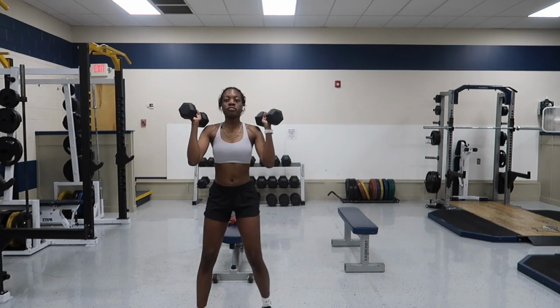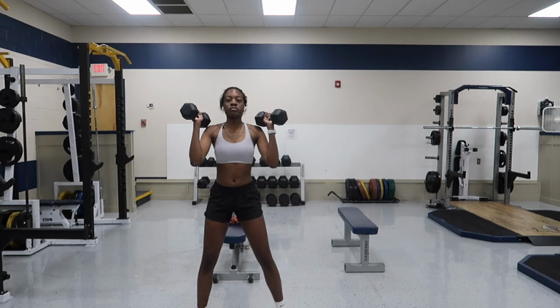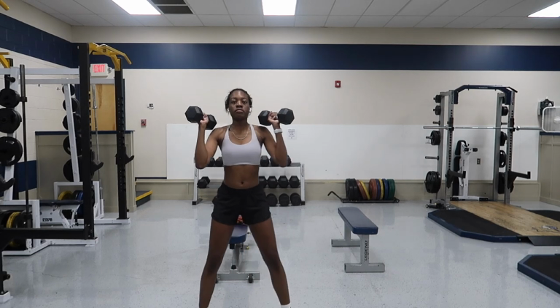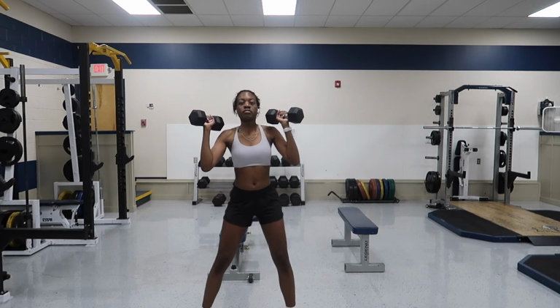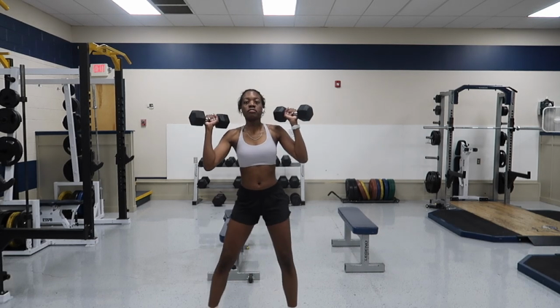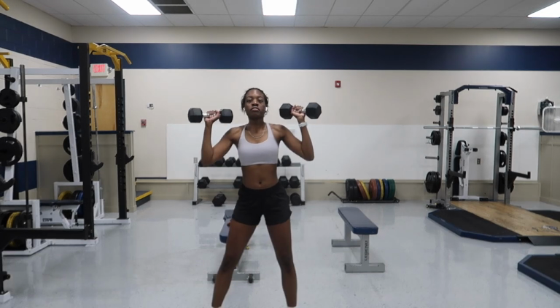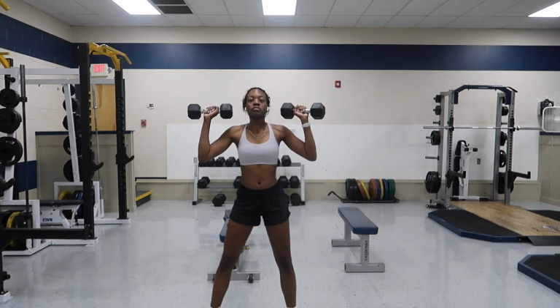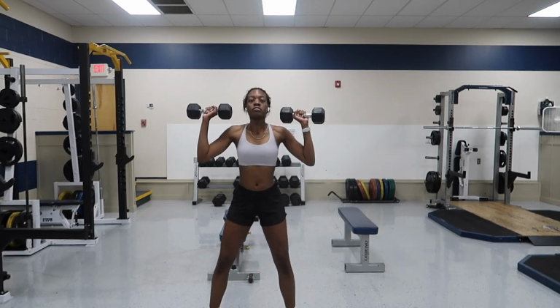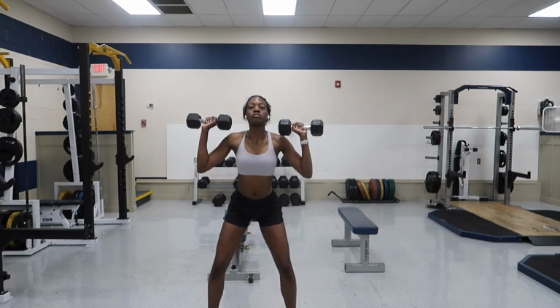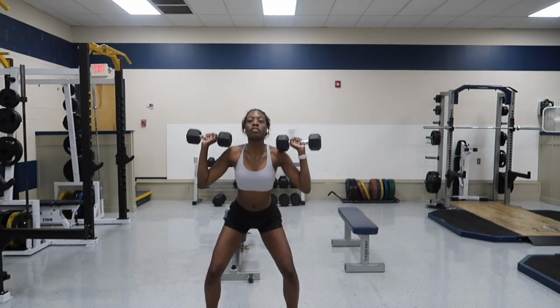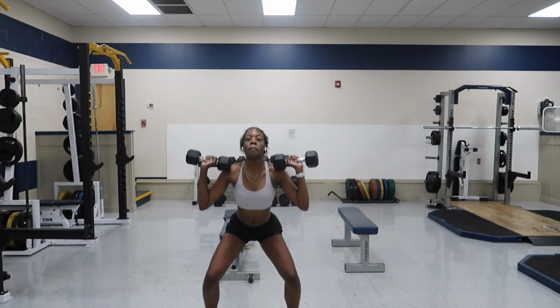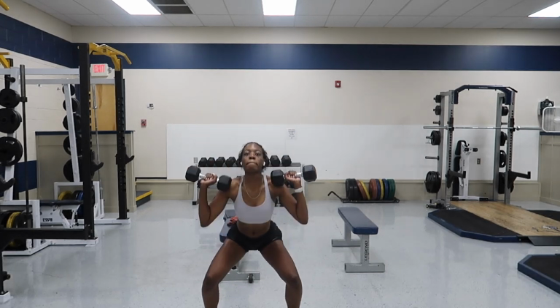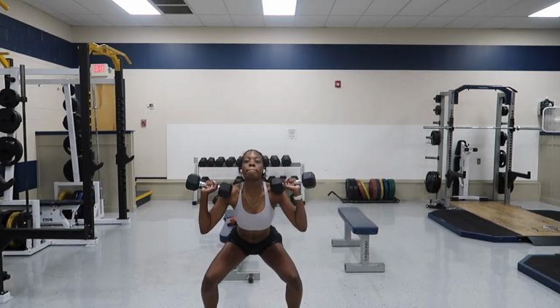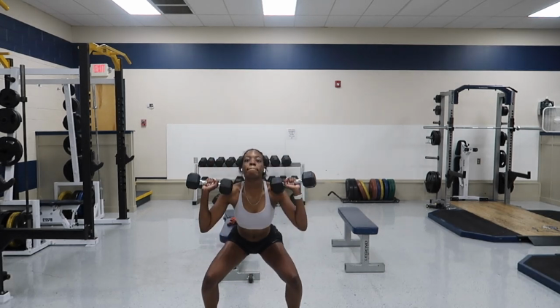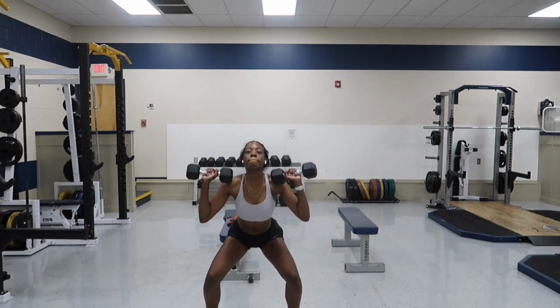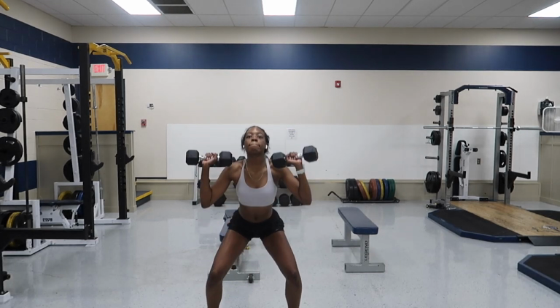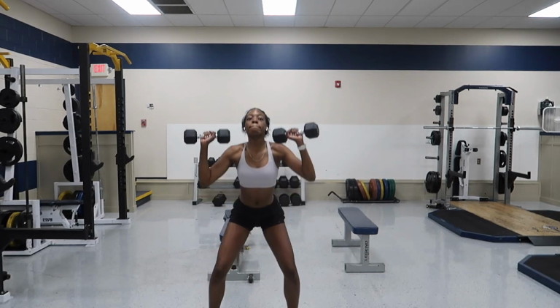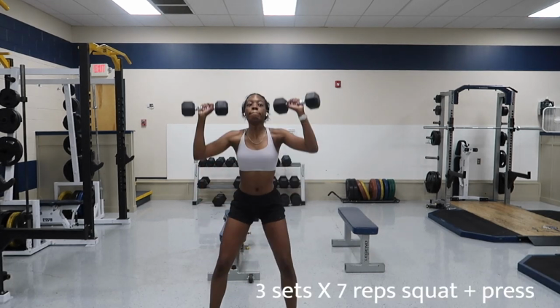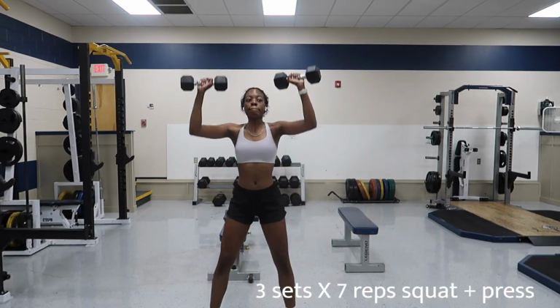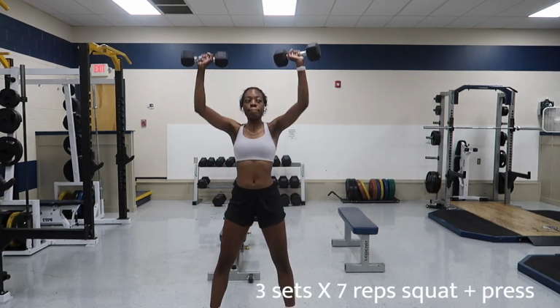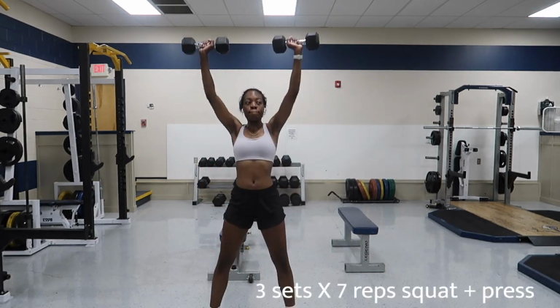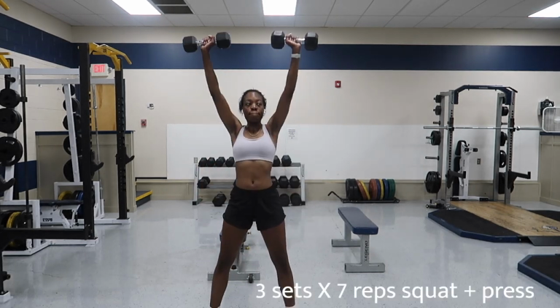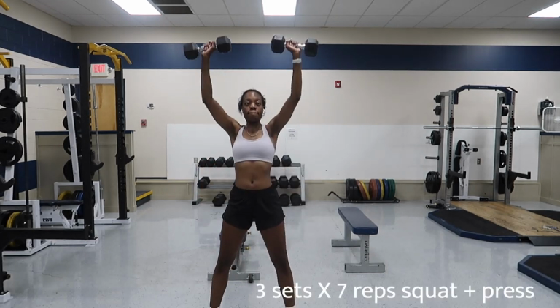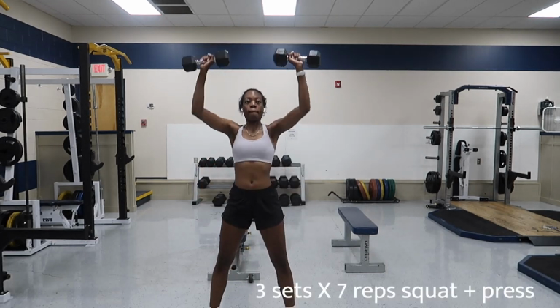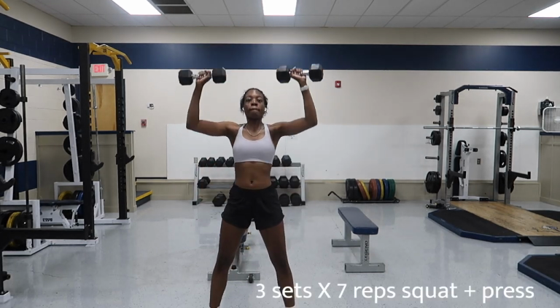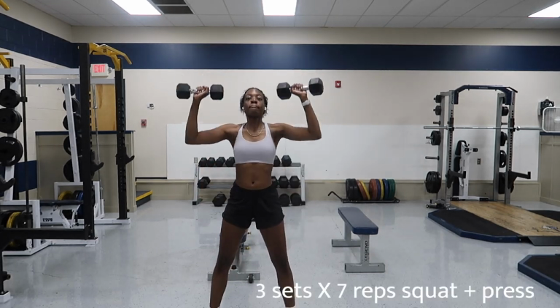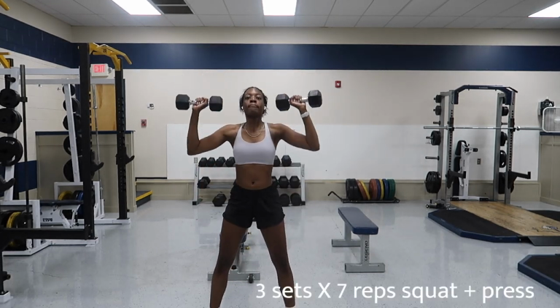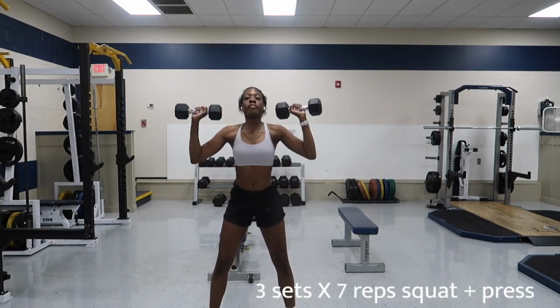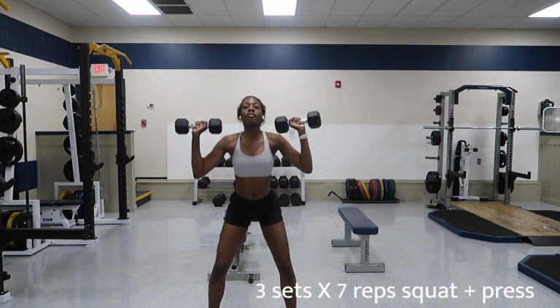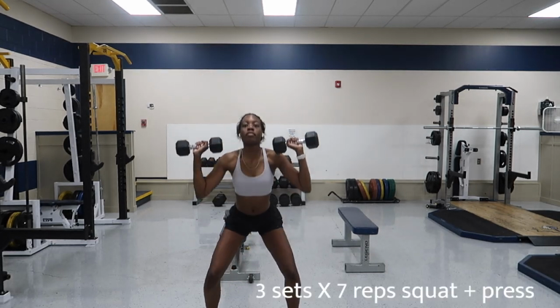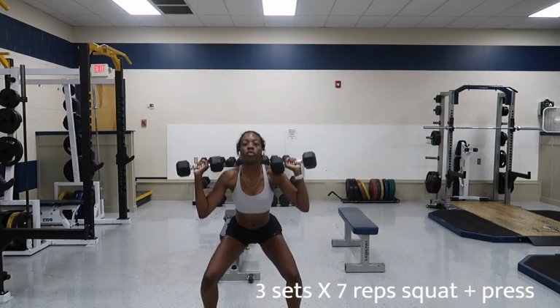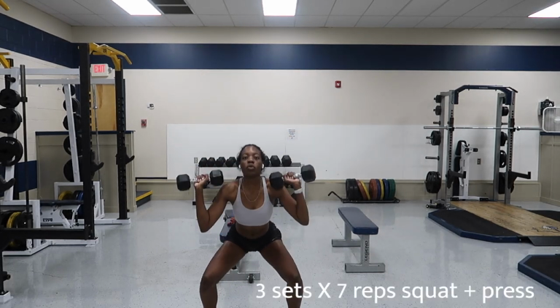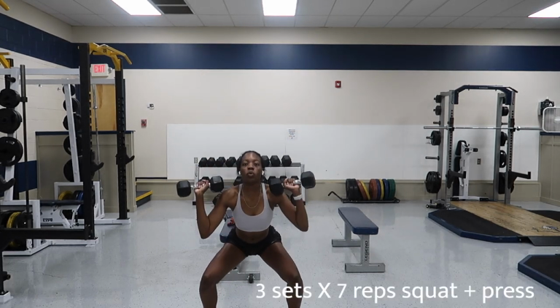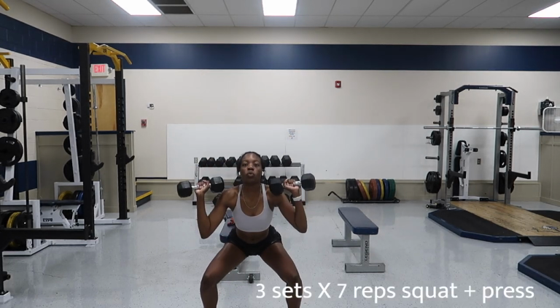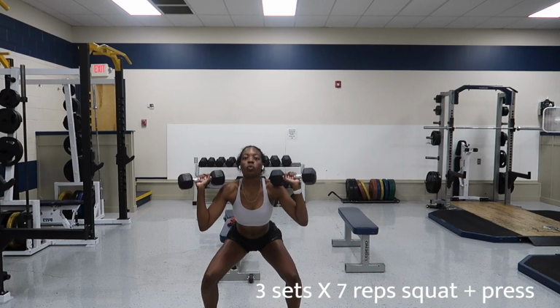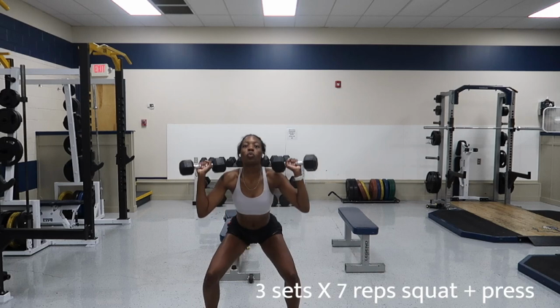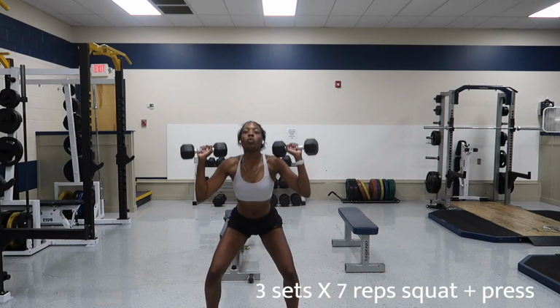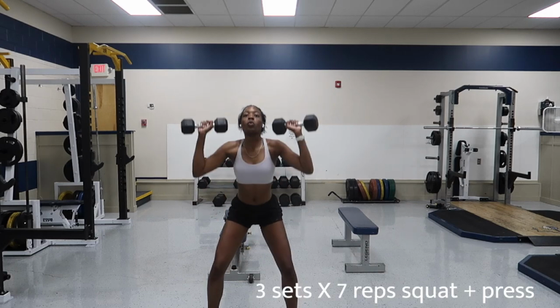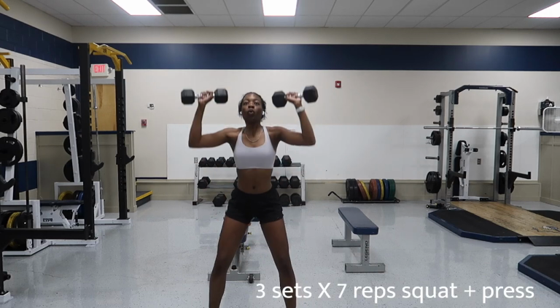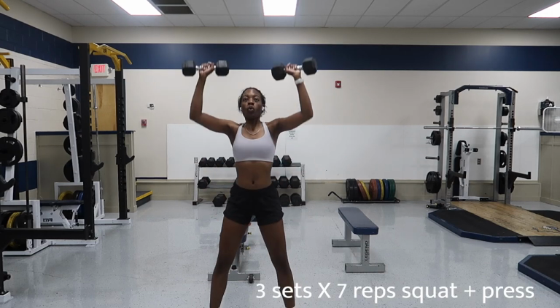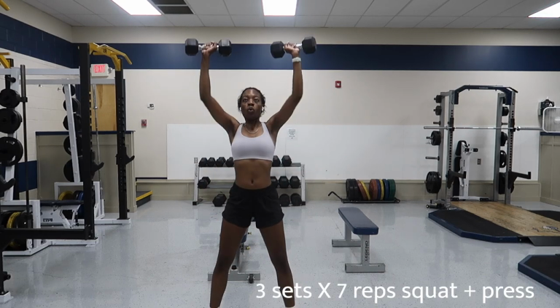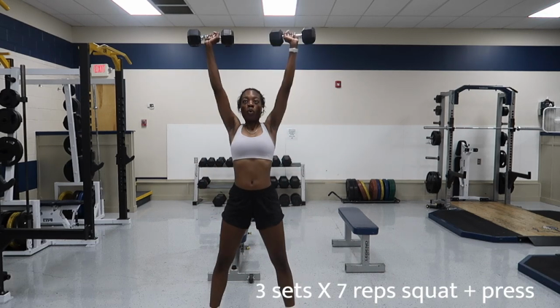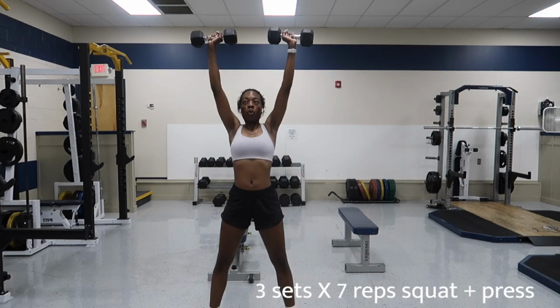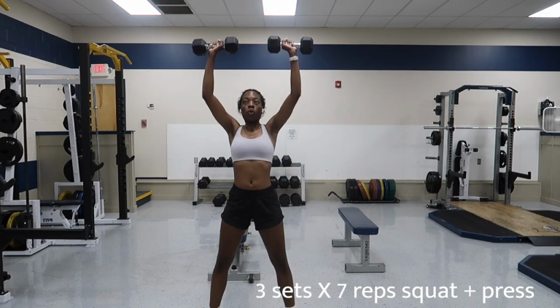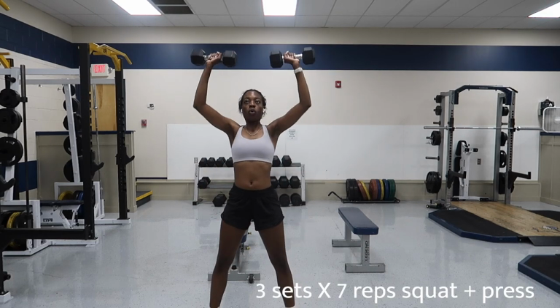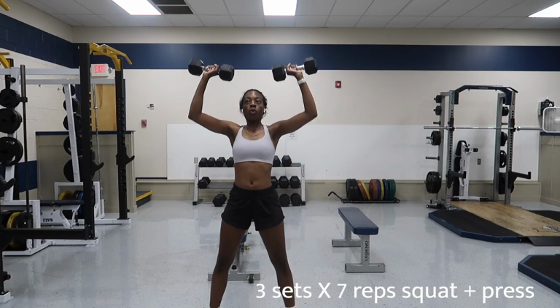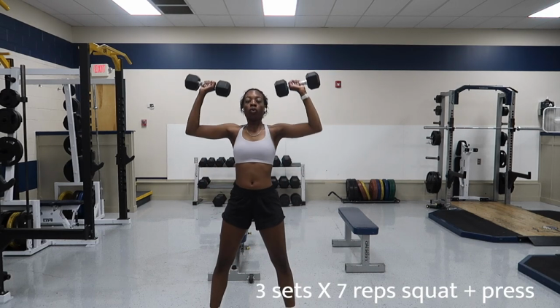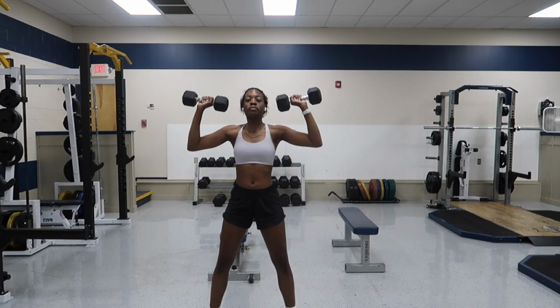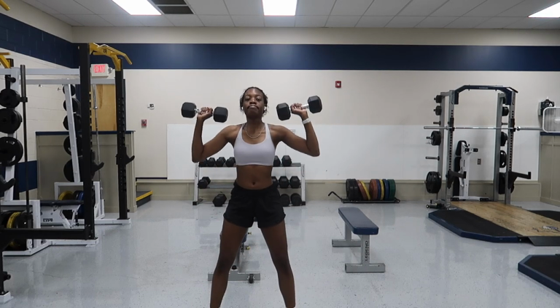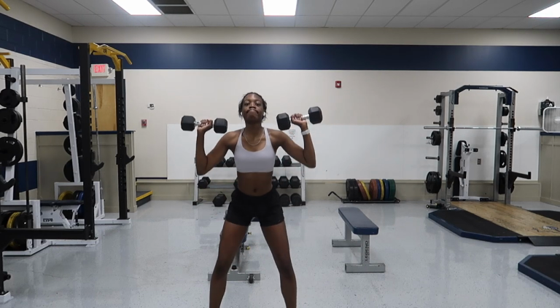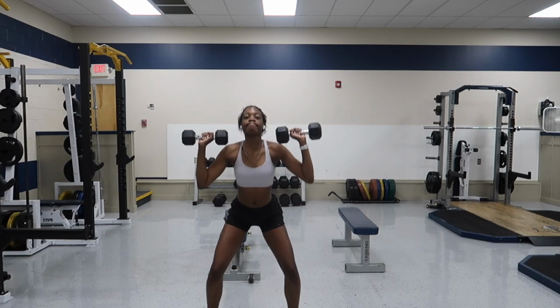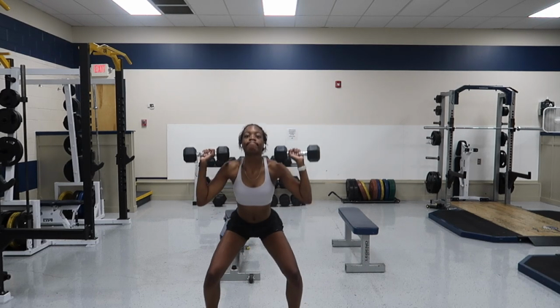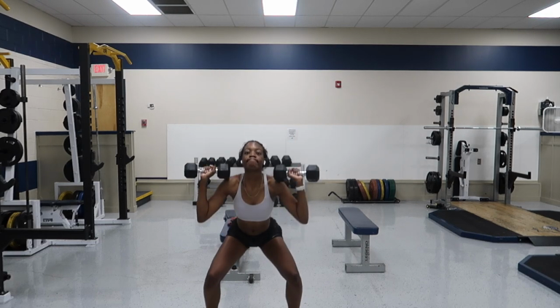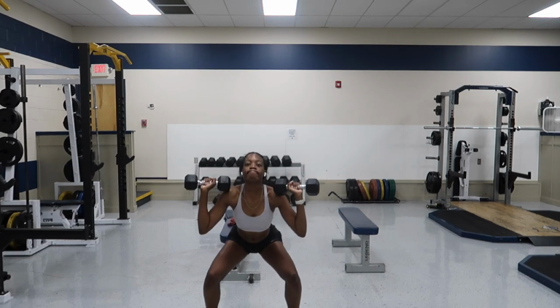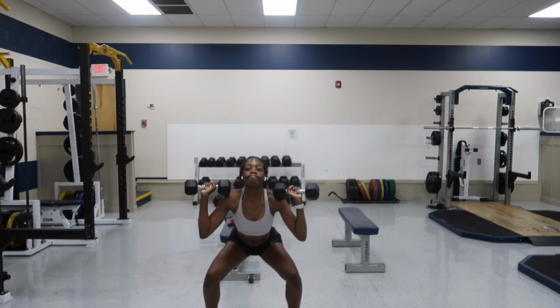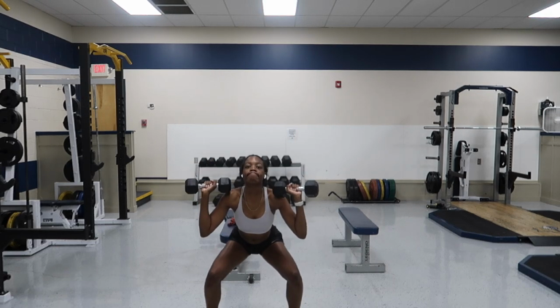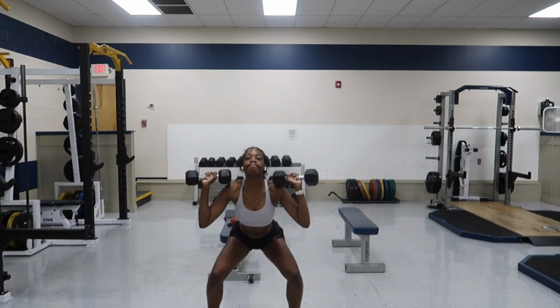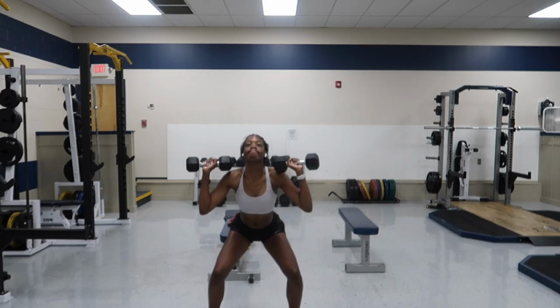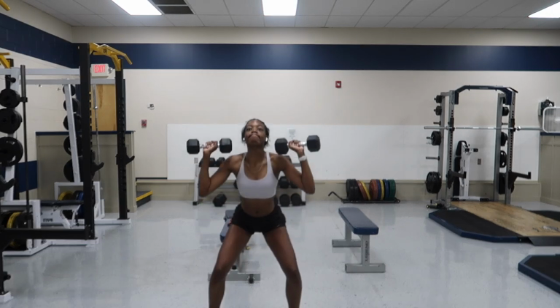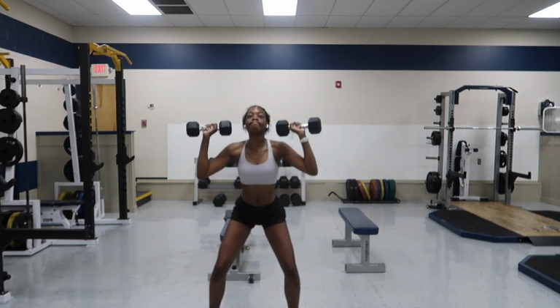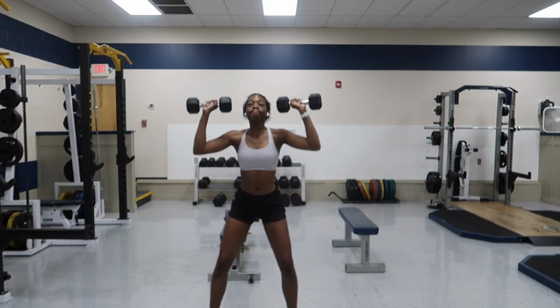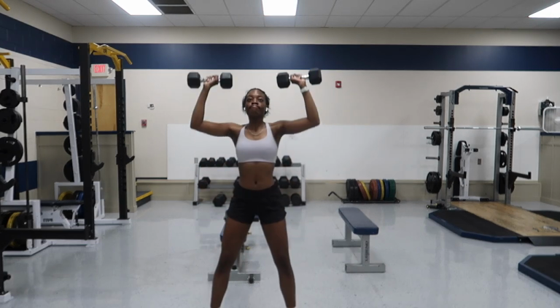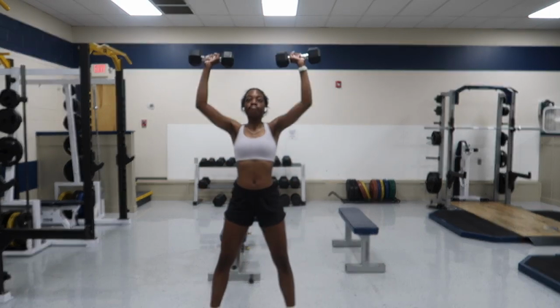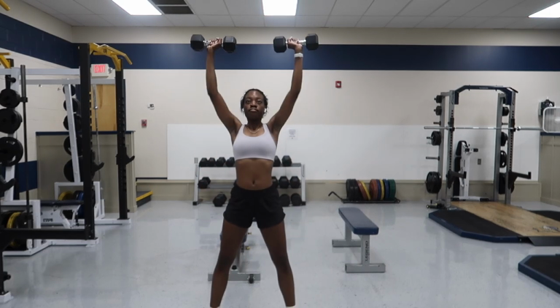Now we're going to hit some weighted squats with a press at the end. These probably have an official name but I'm just winging it.